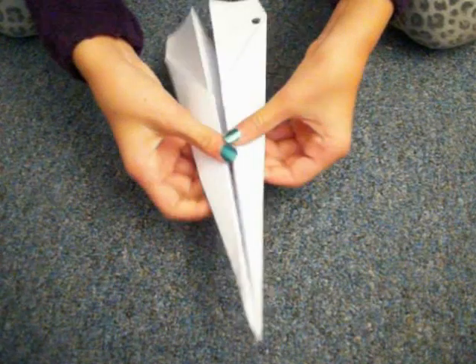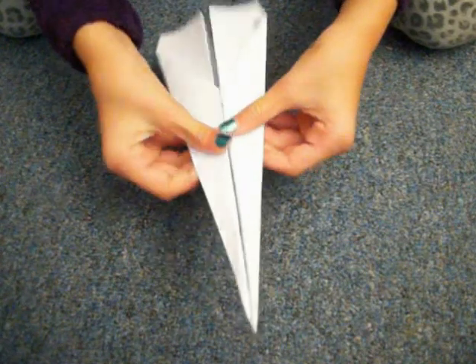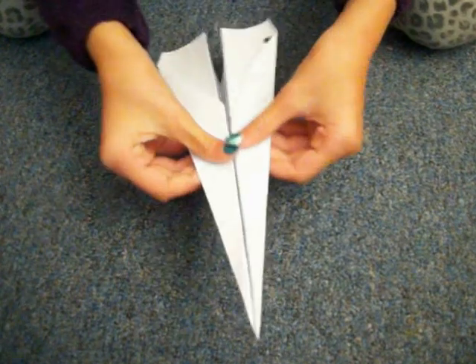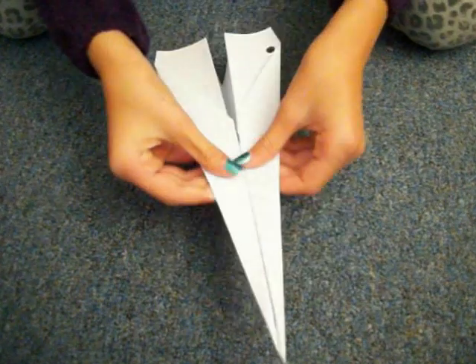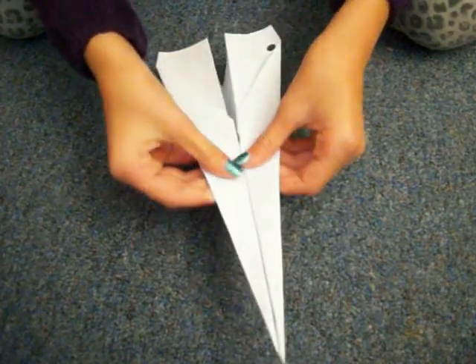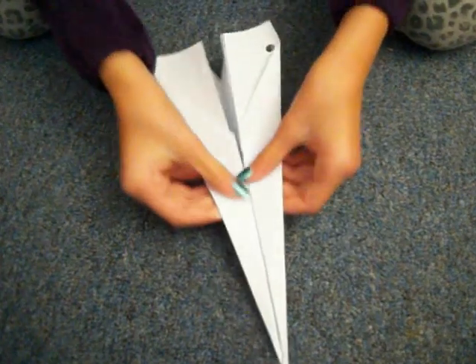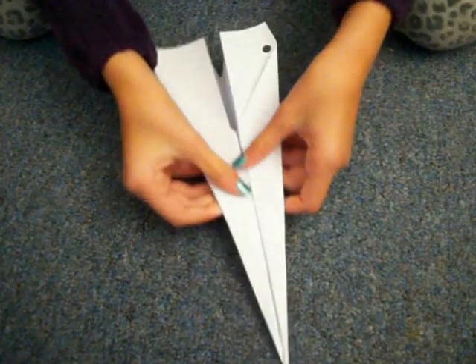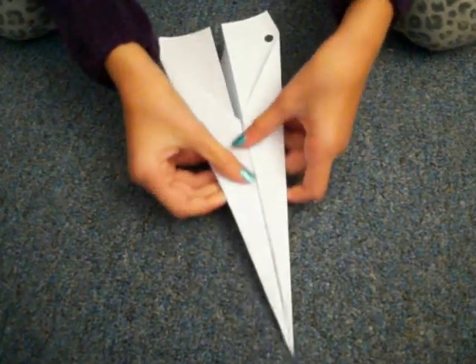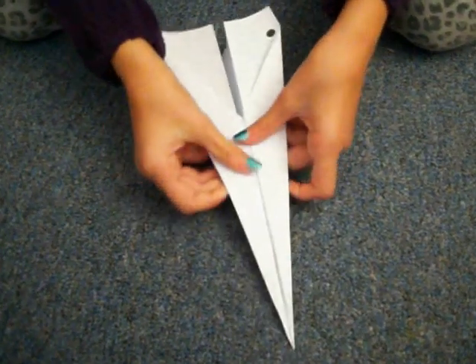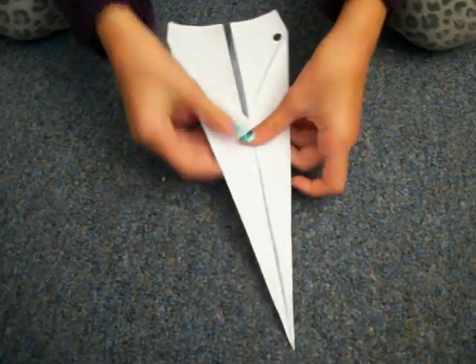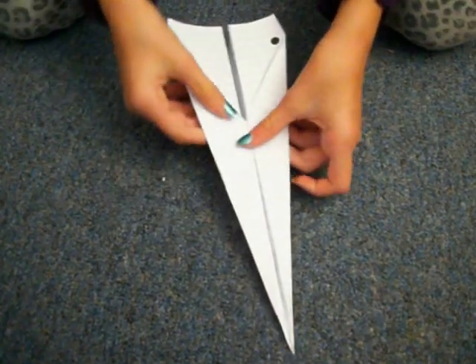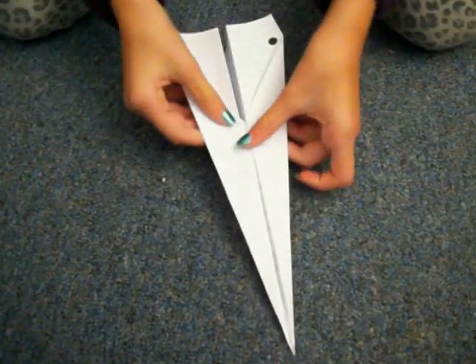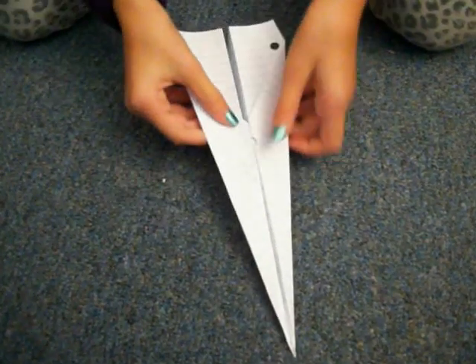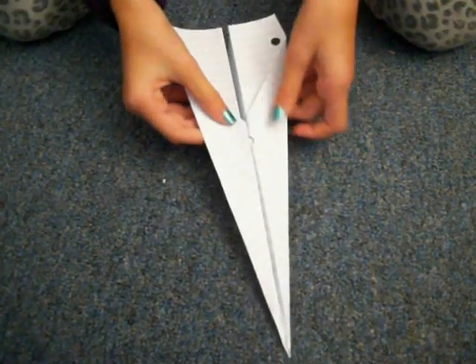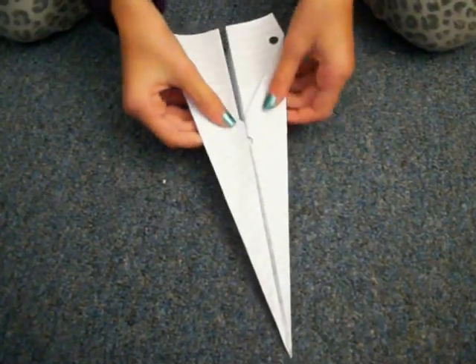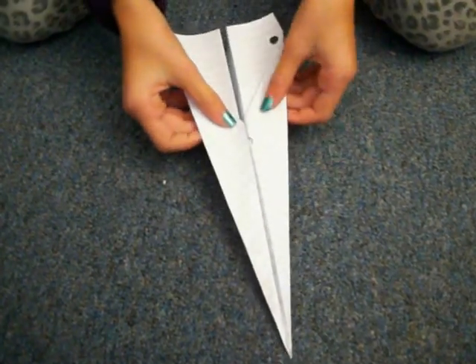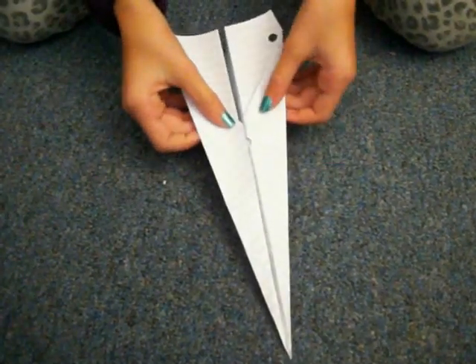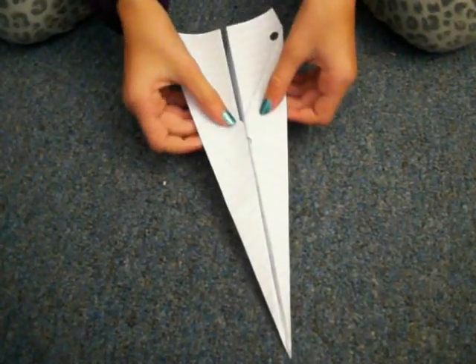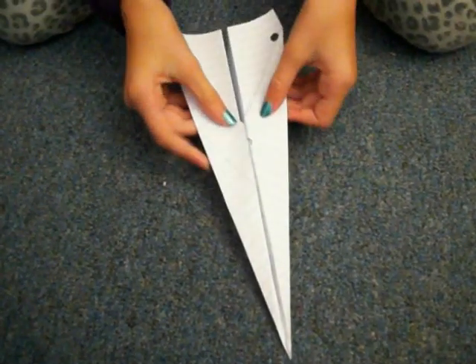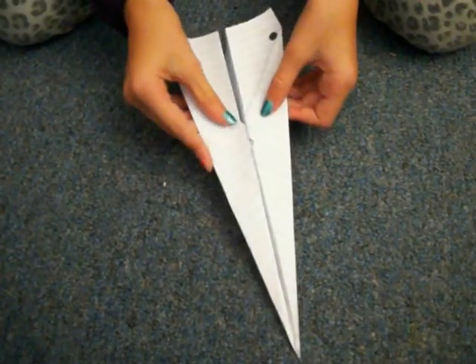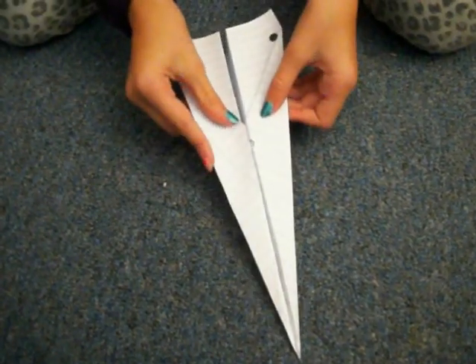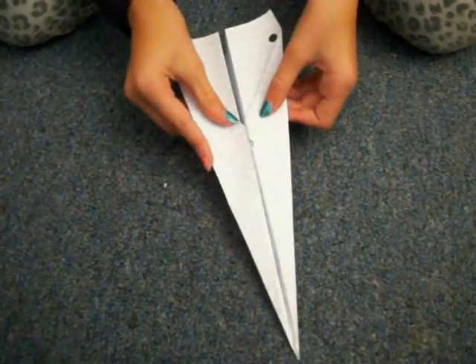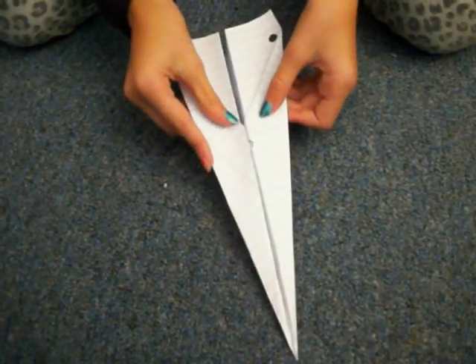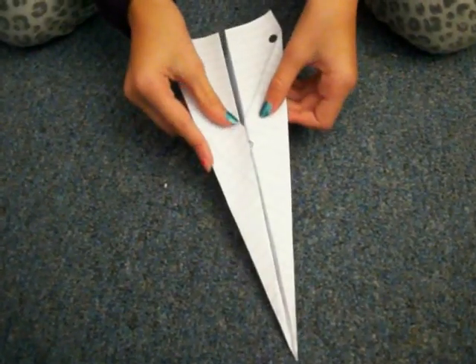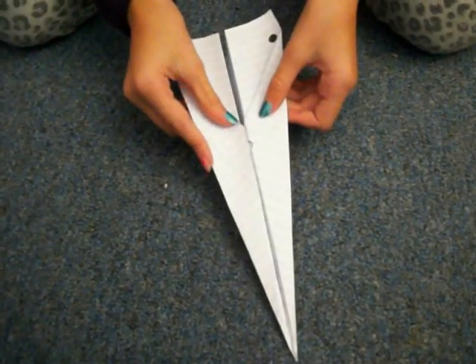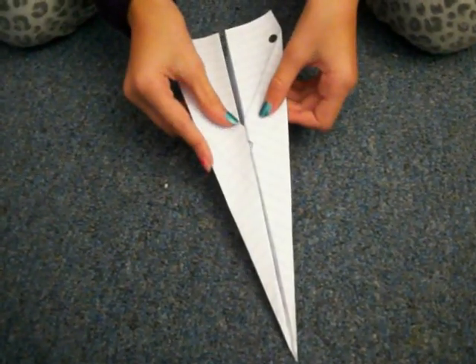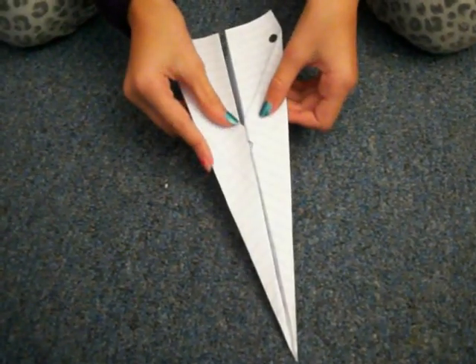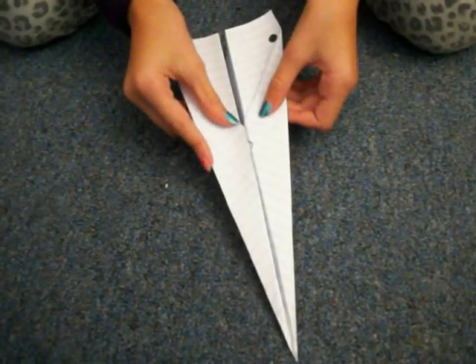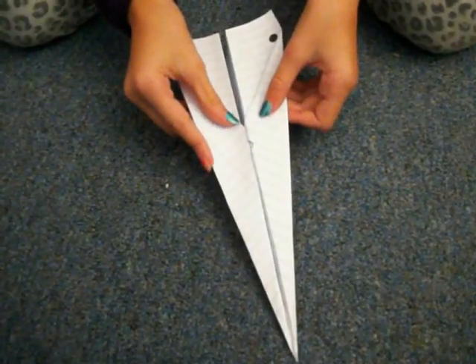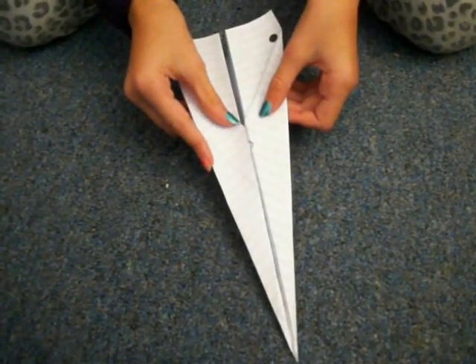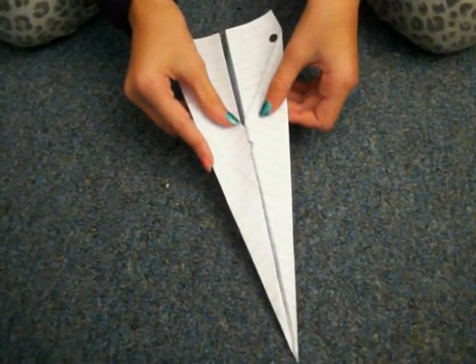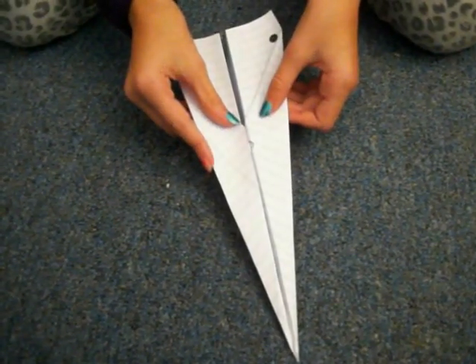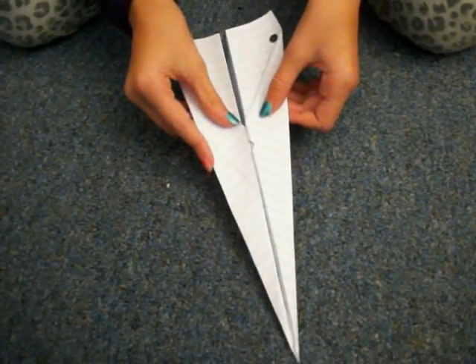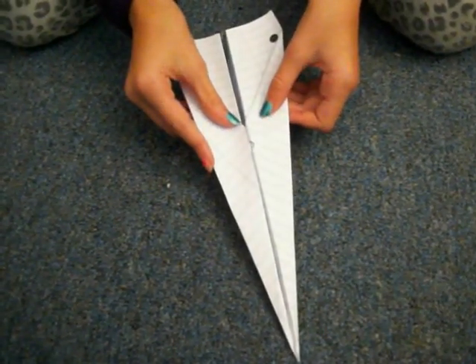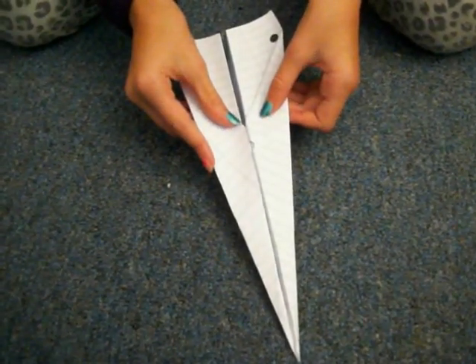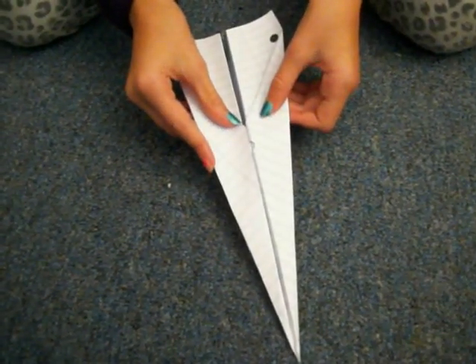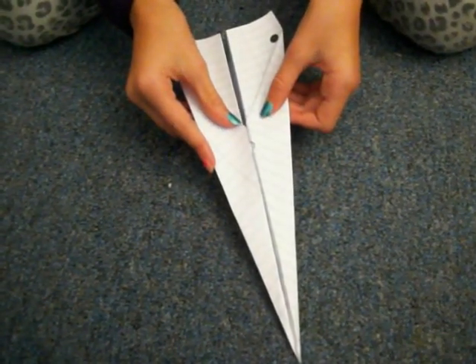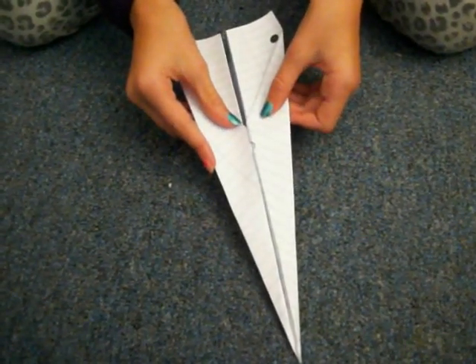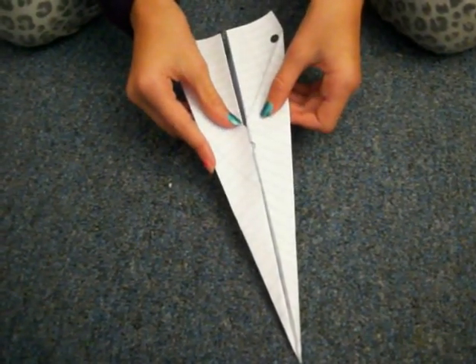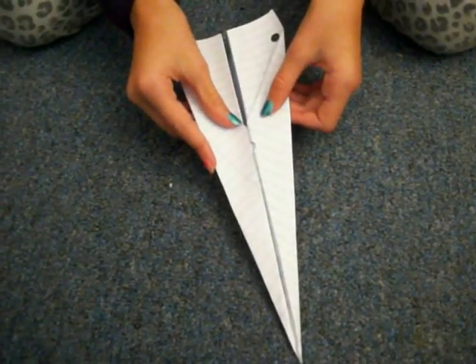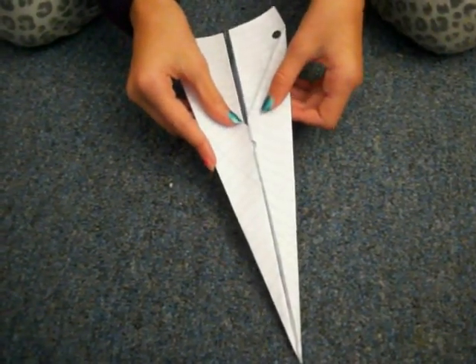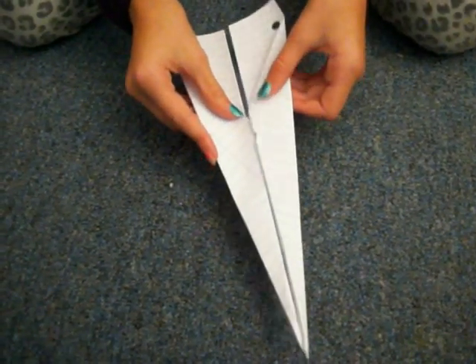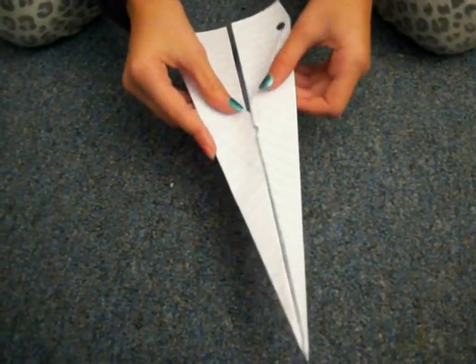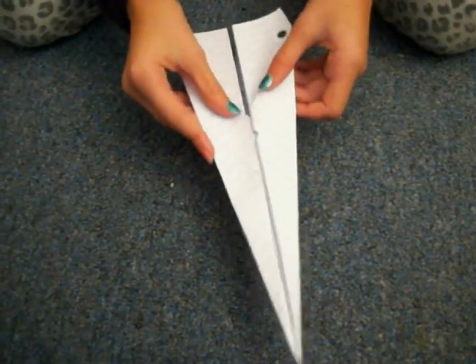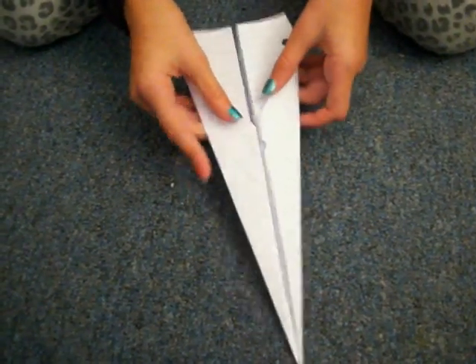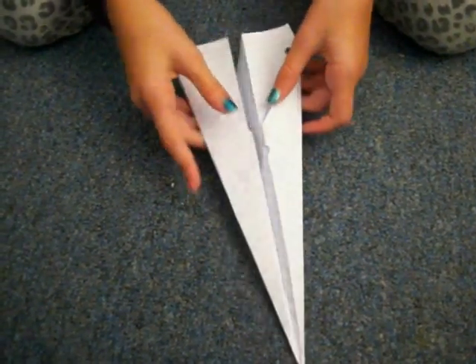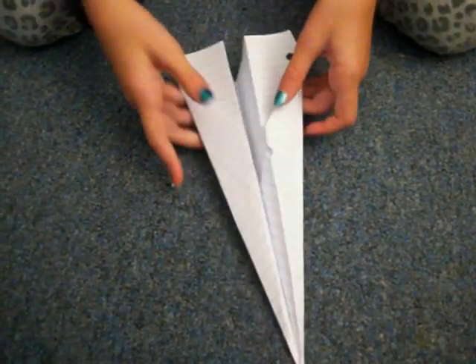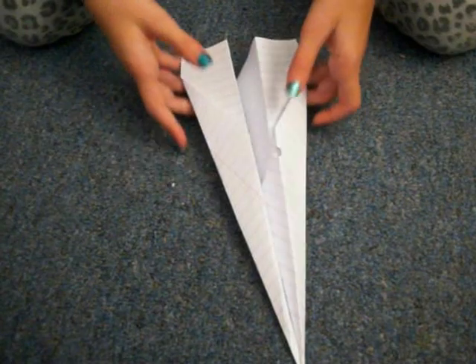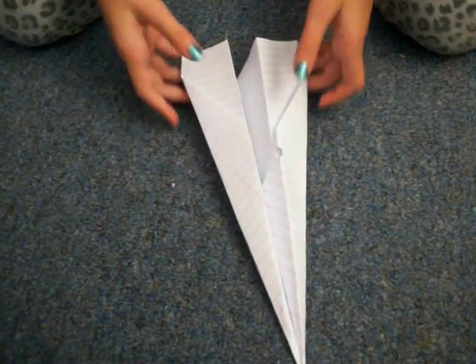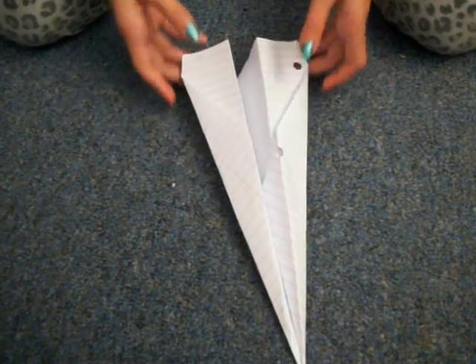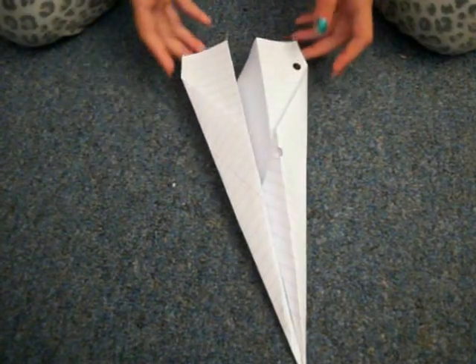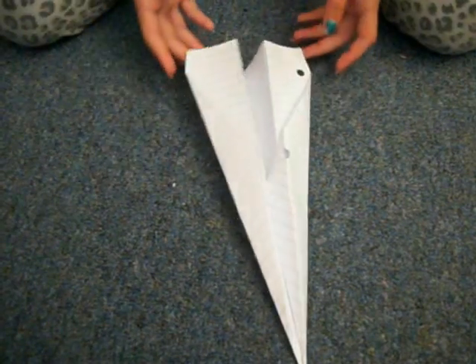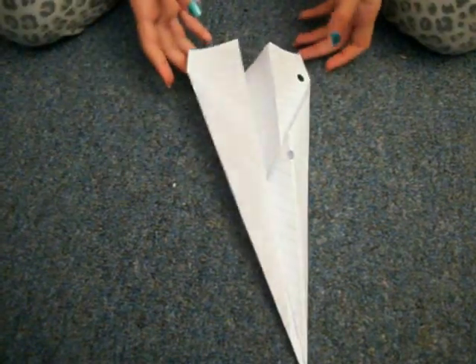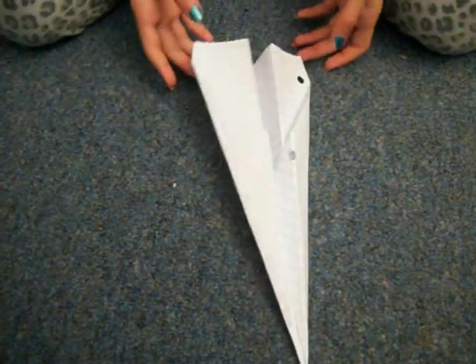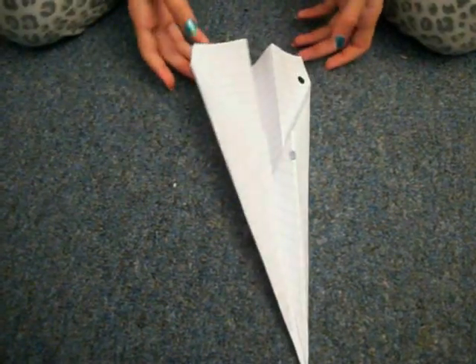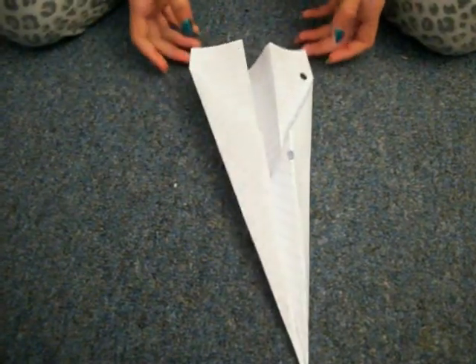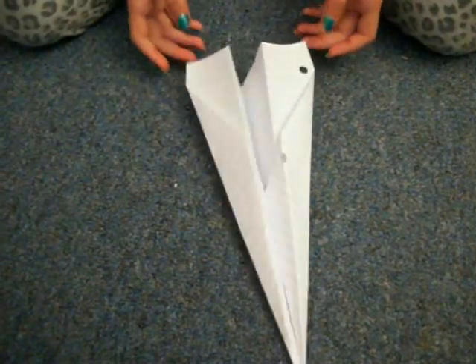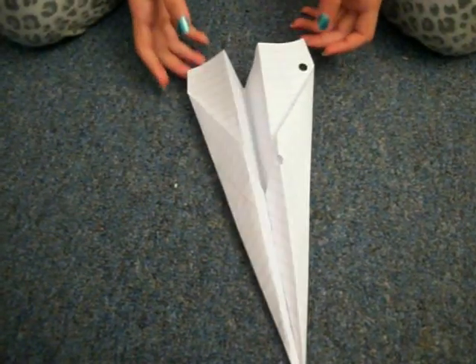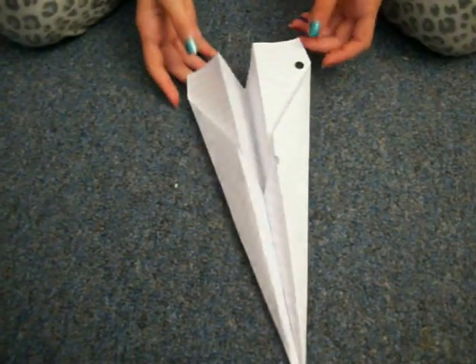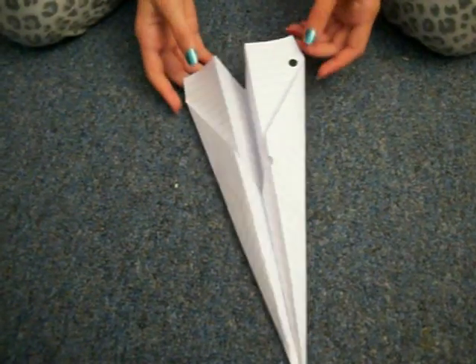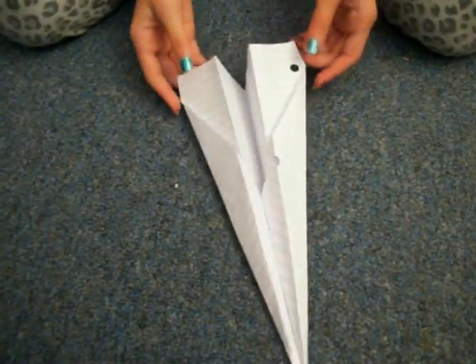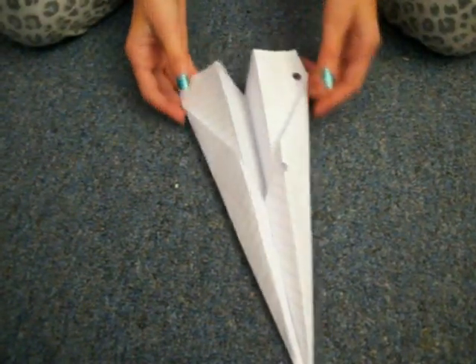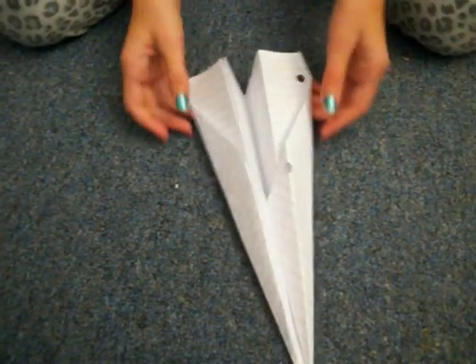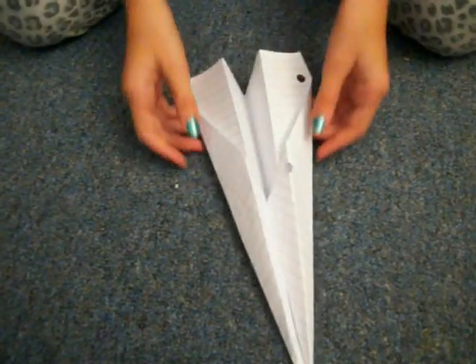And then it's done. This is how you make a paper airplane. Now you go — you are going to turn the corners down.